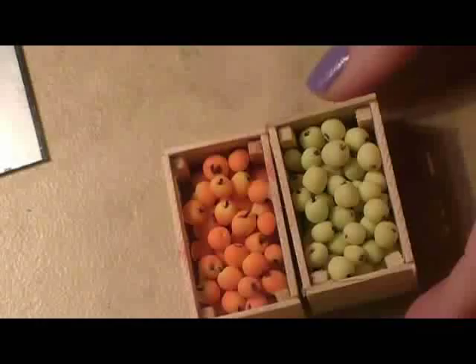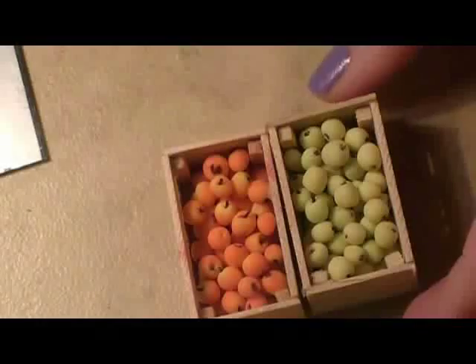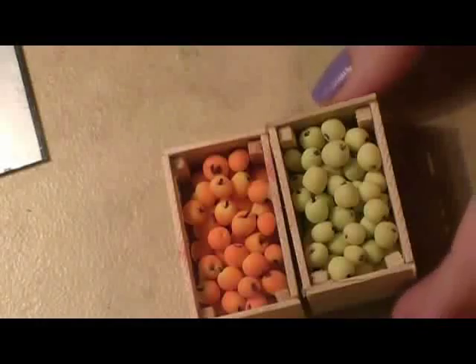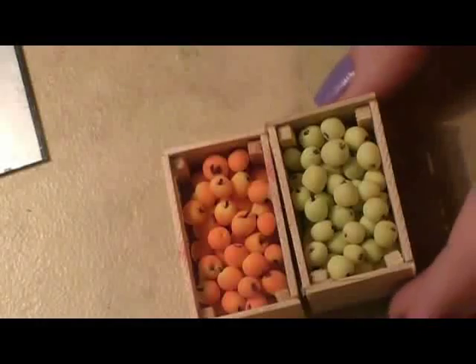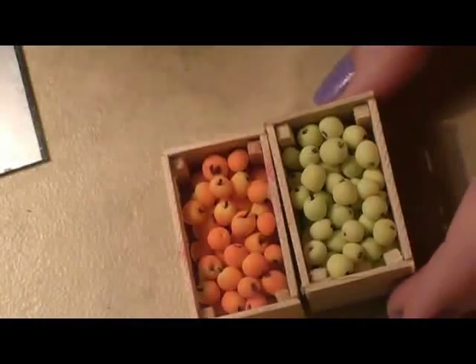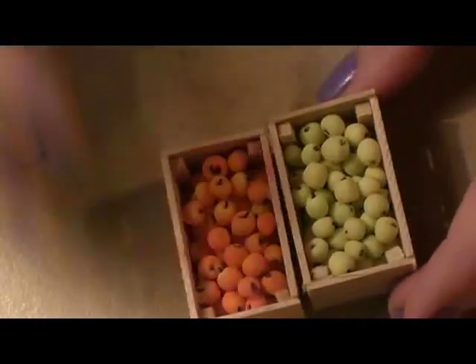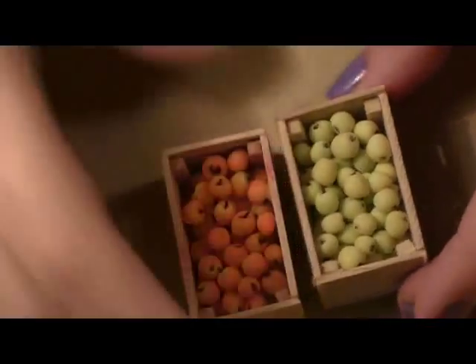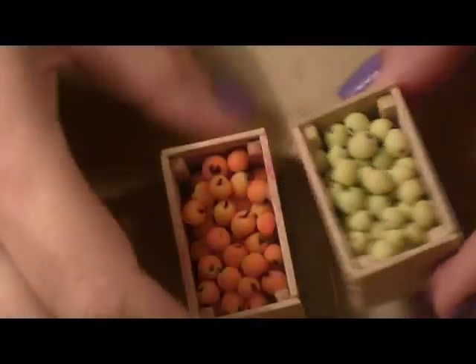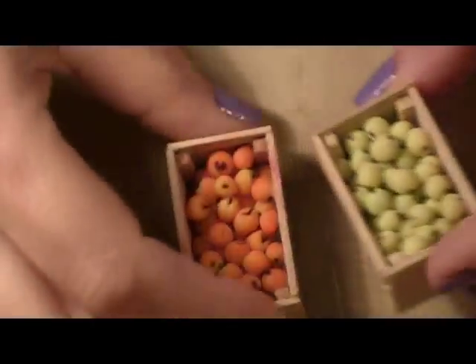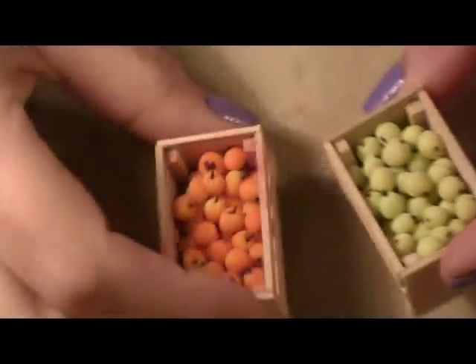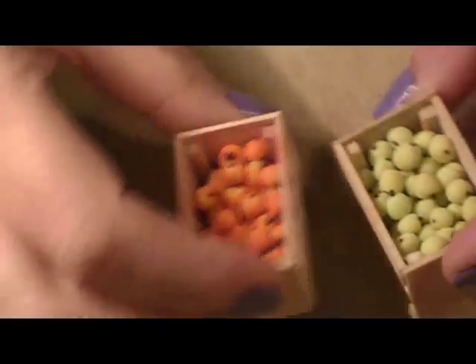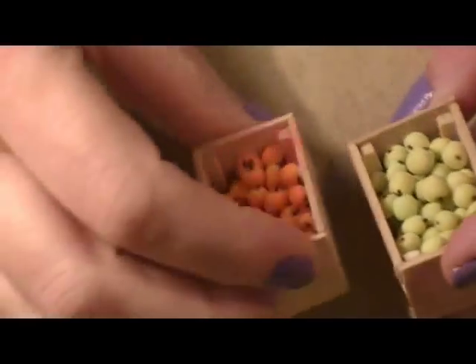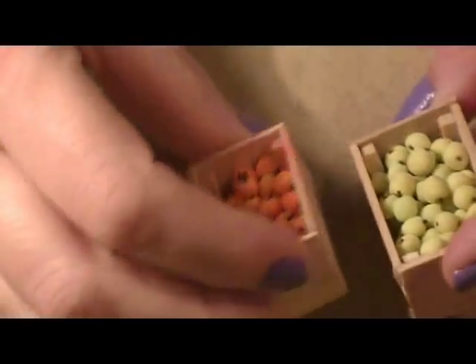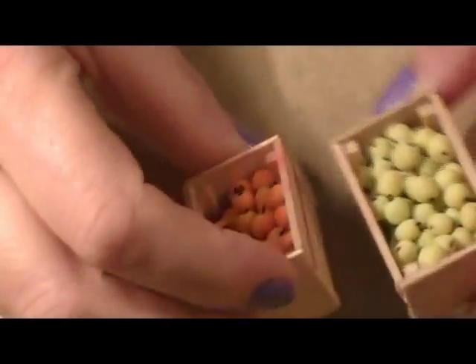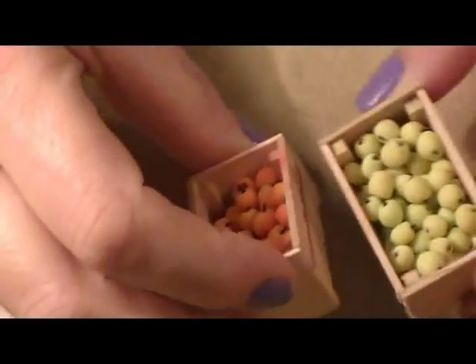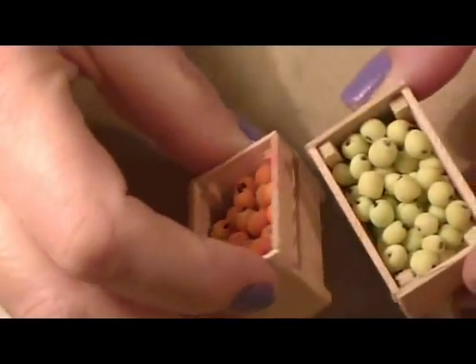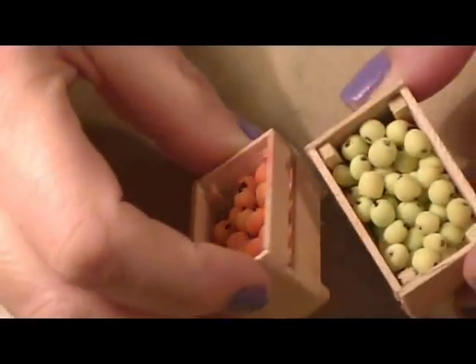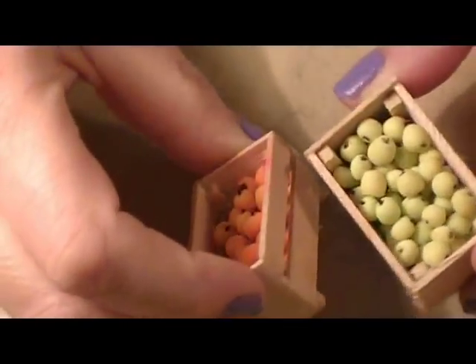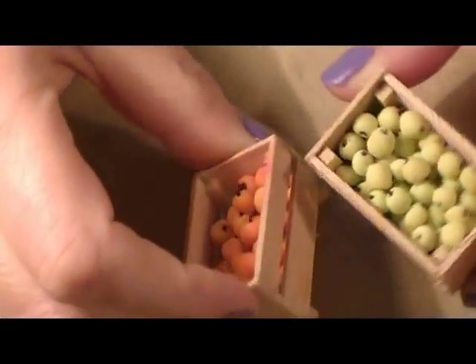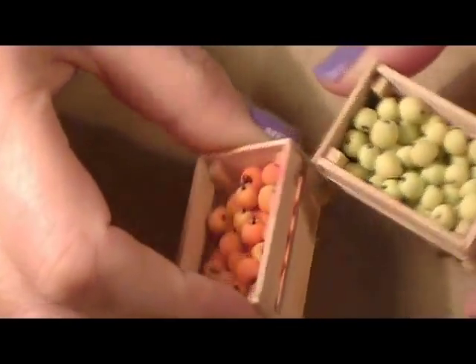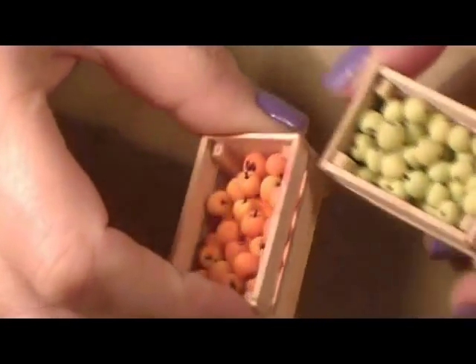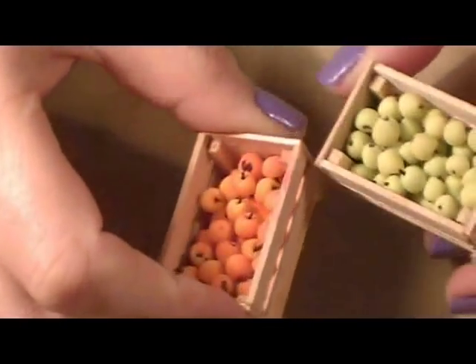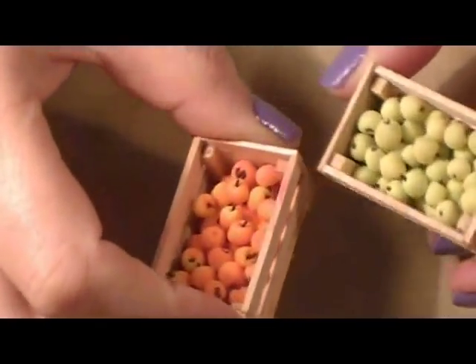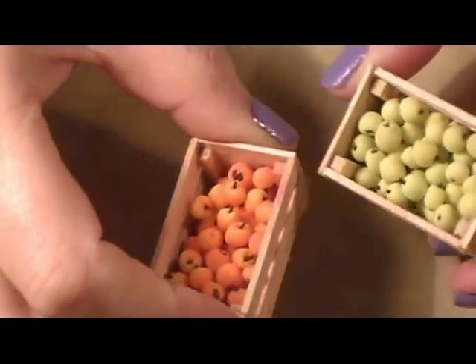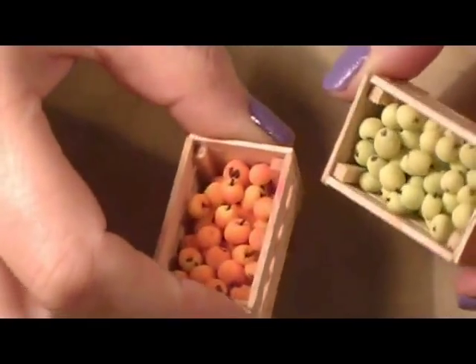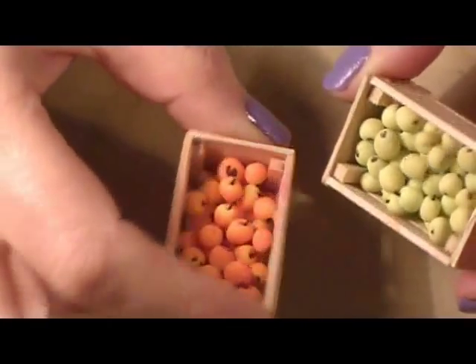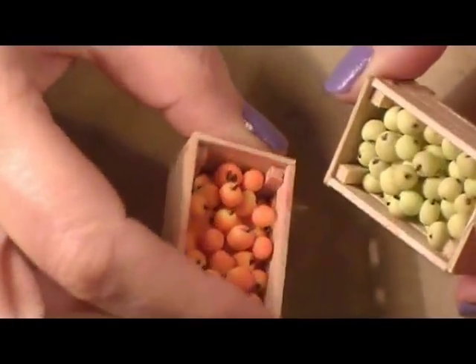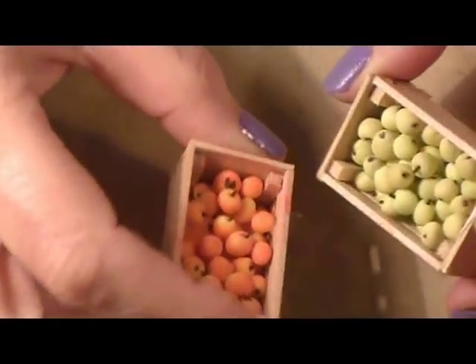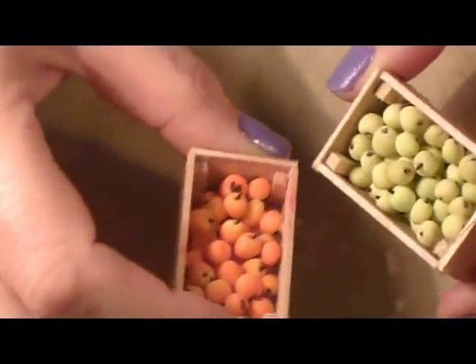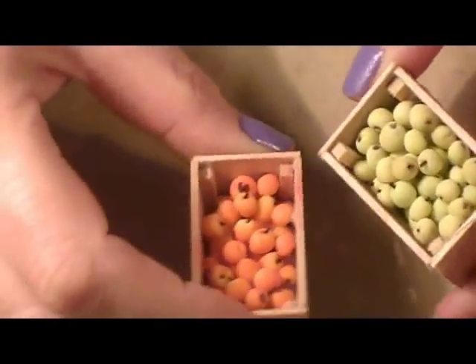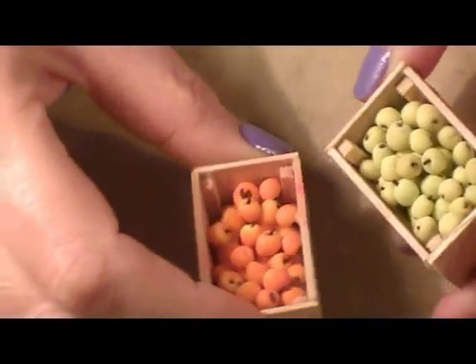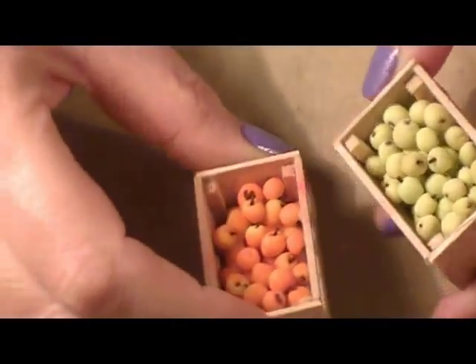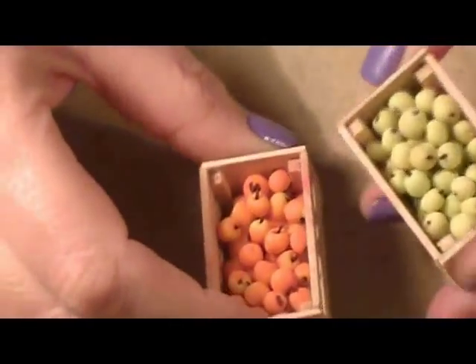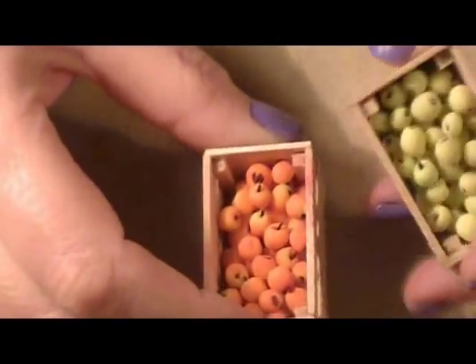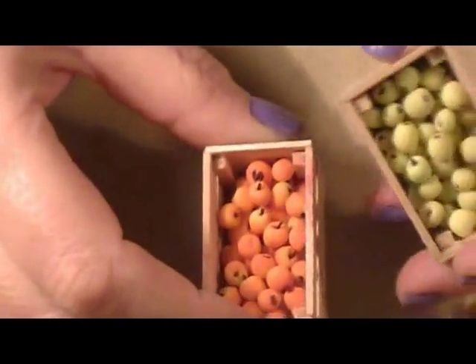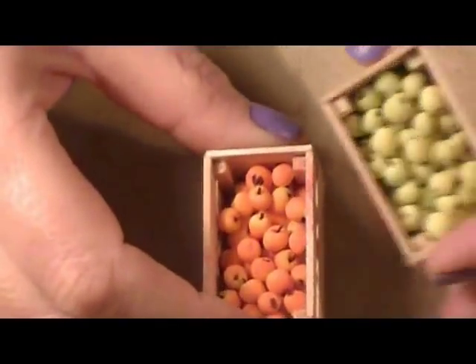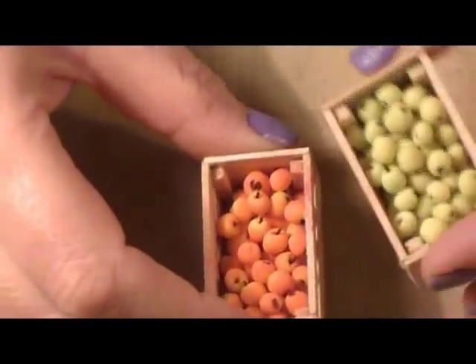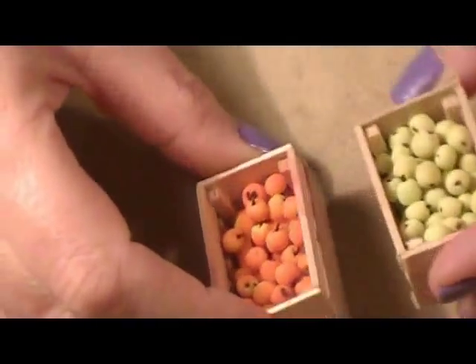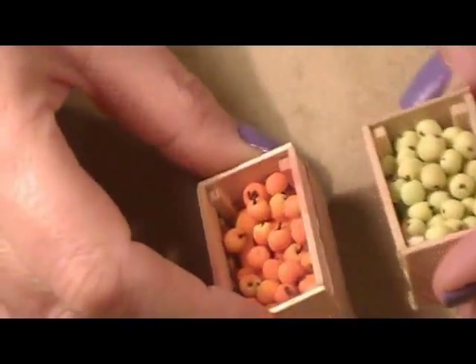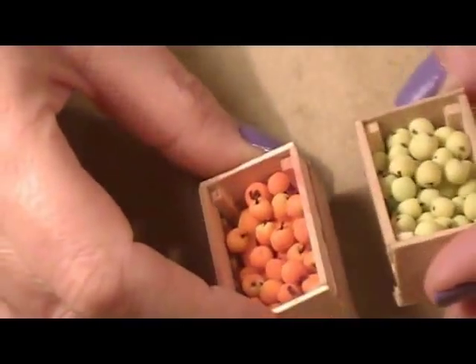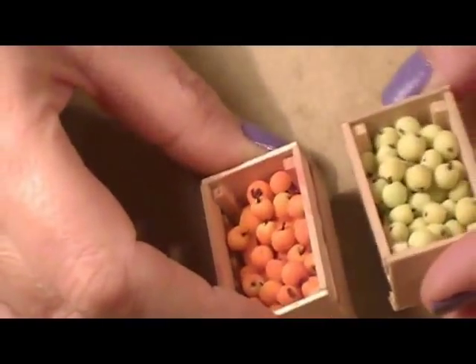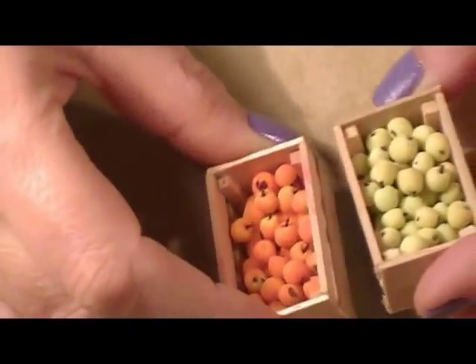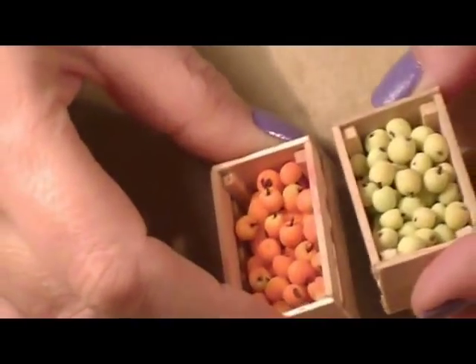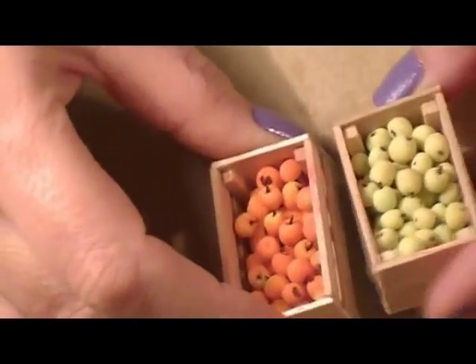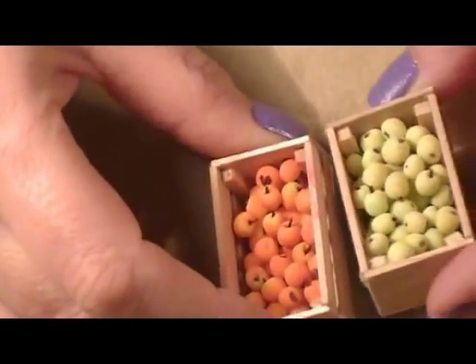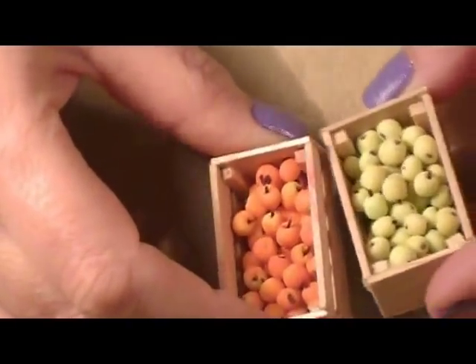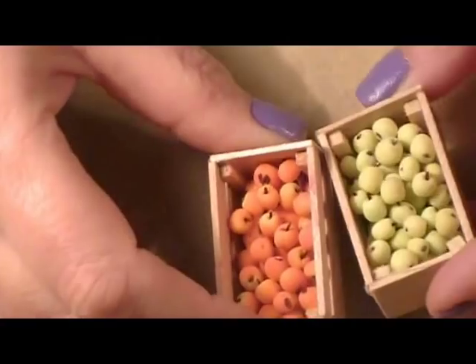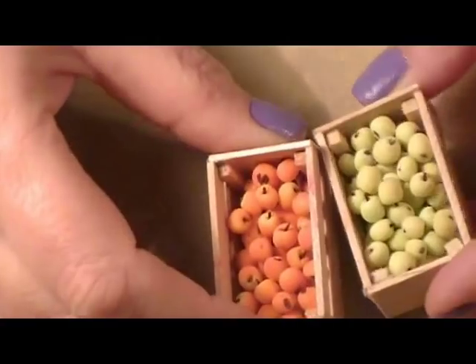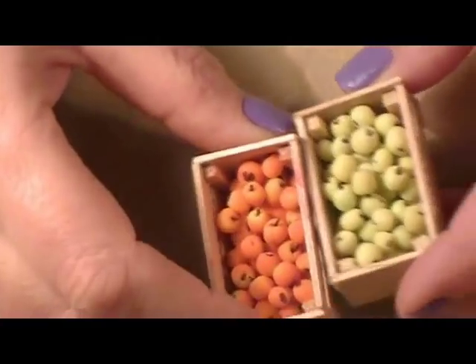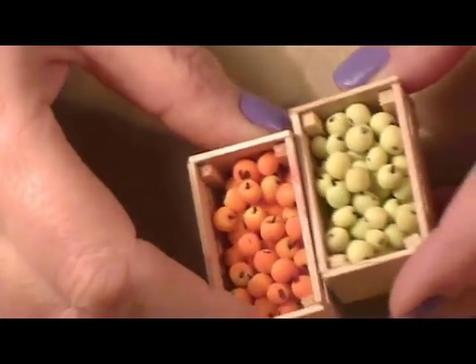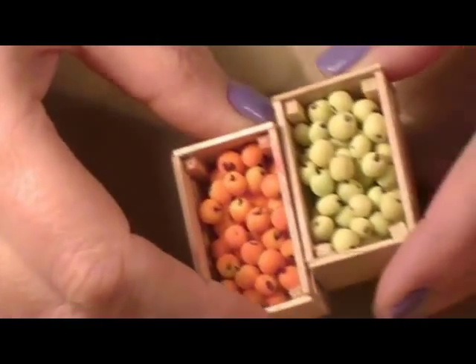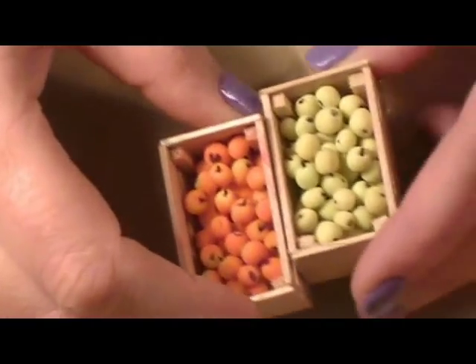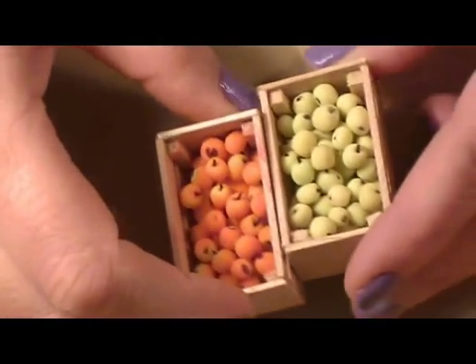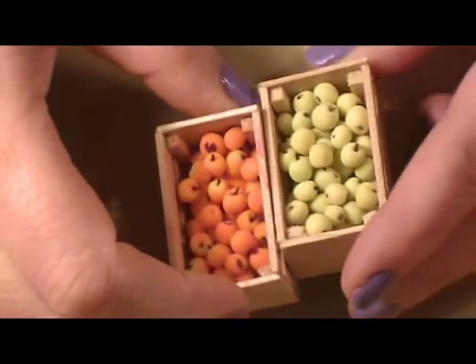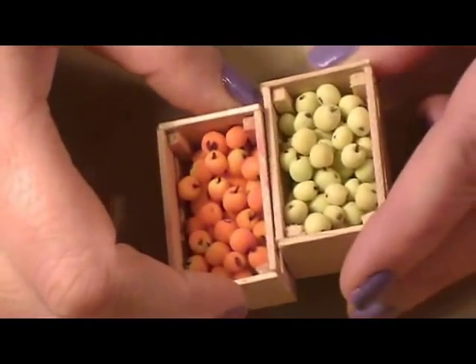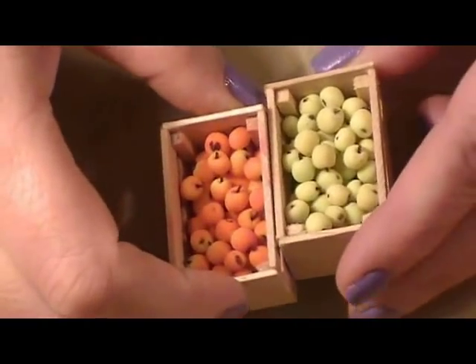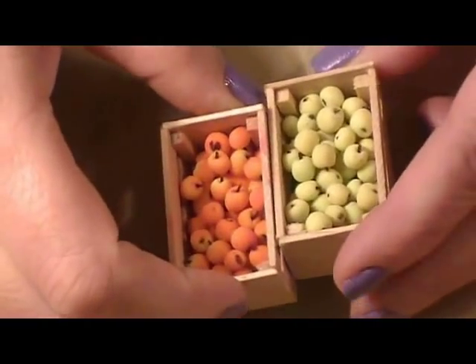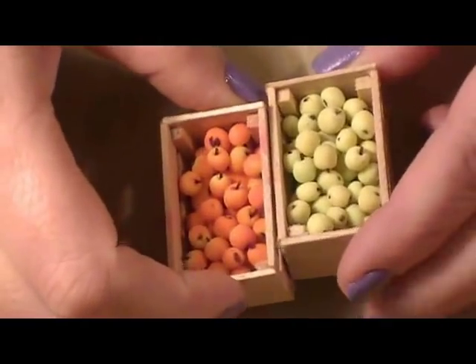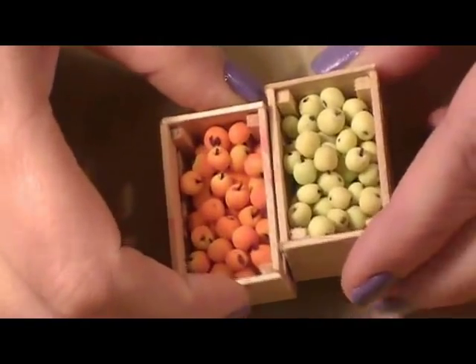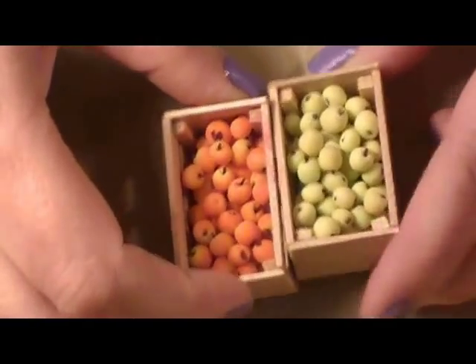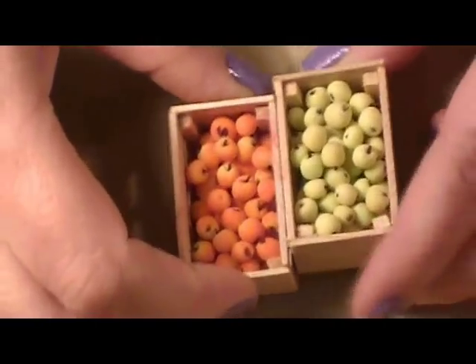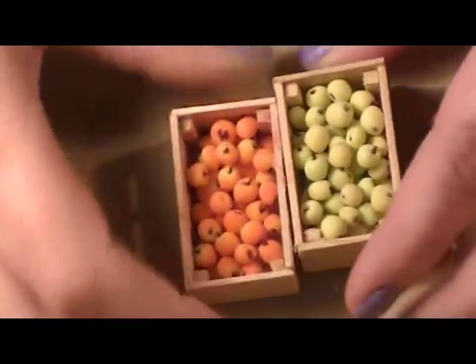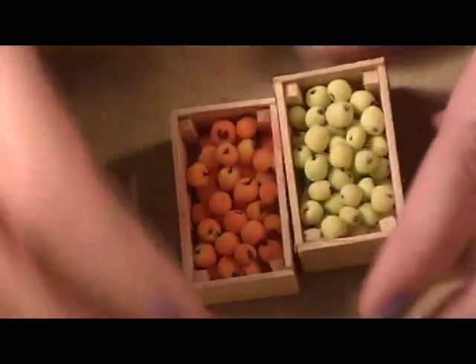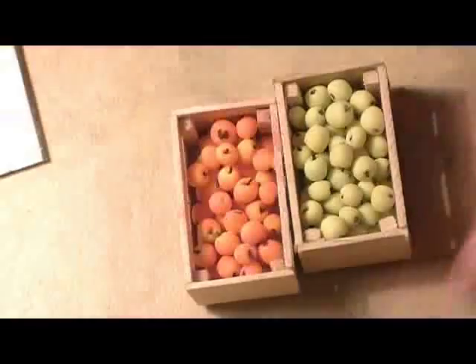Today we're going to add some apples to the produce stand, so stay tuned and see how easy these are to make.